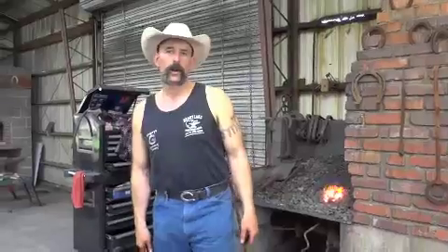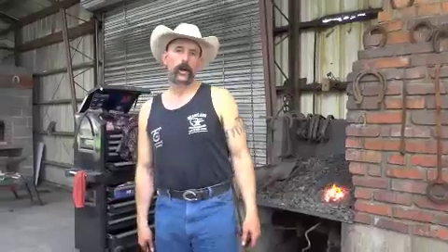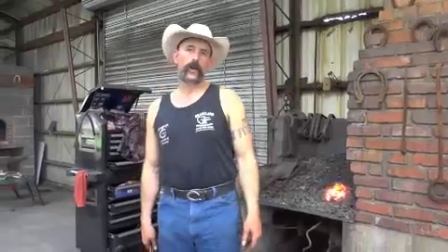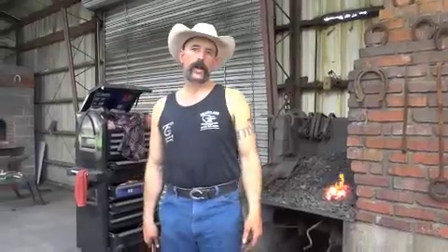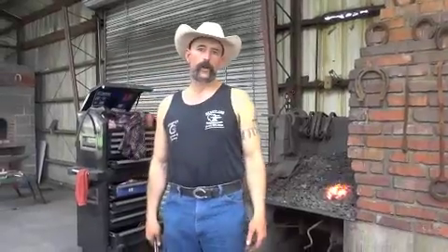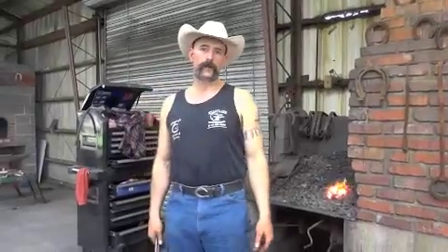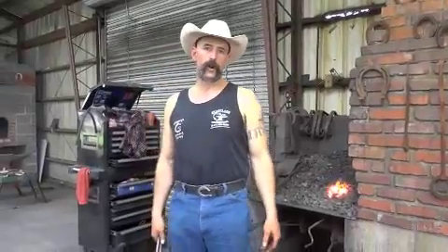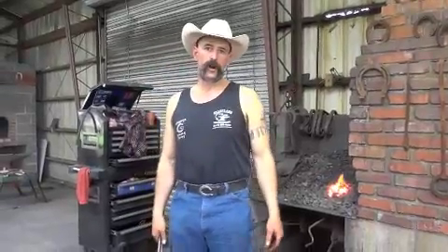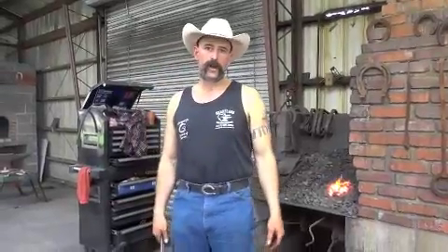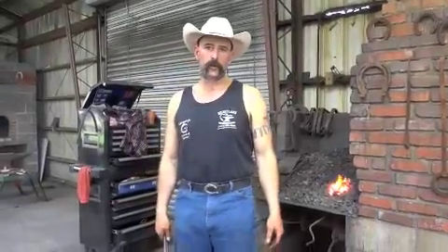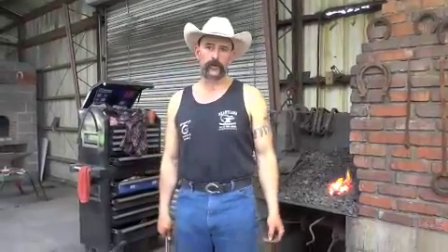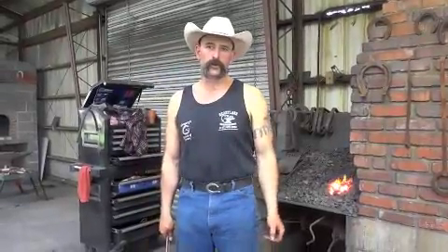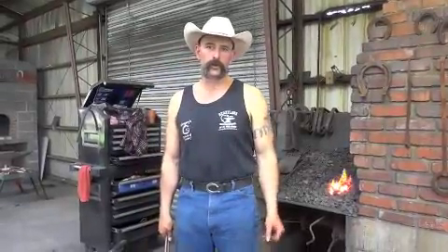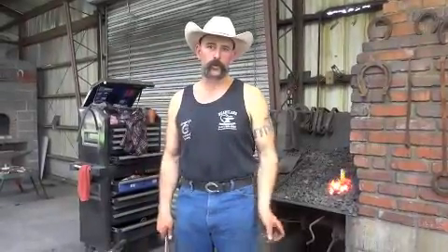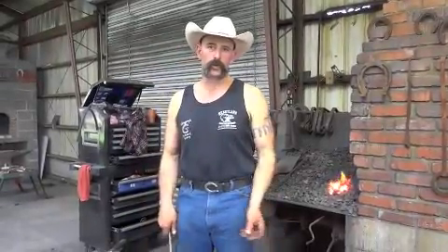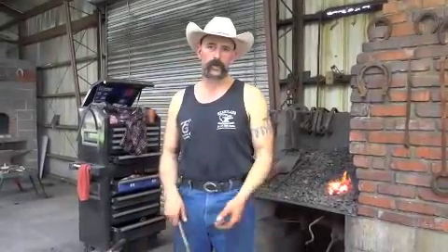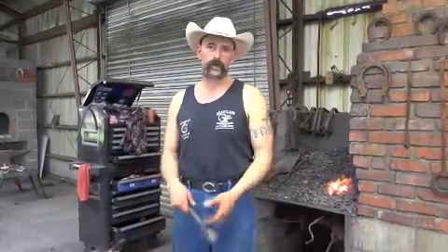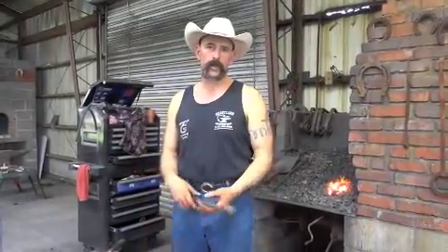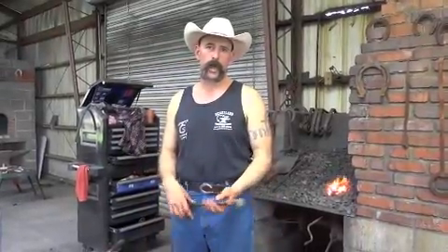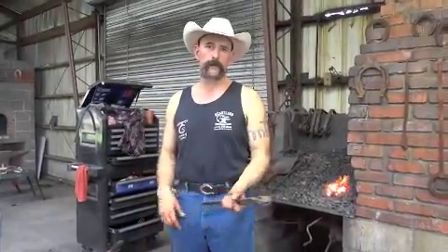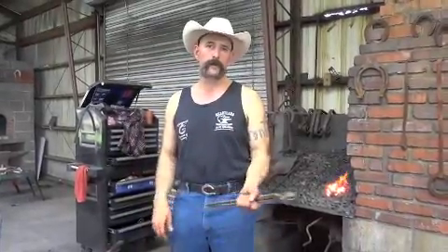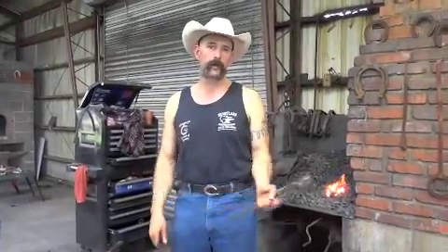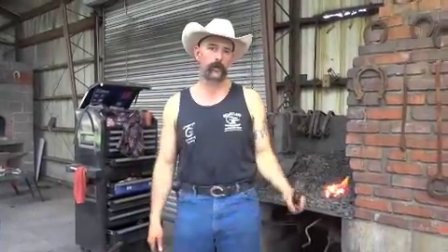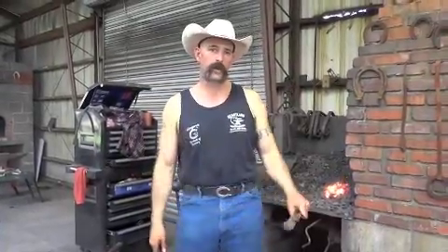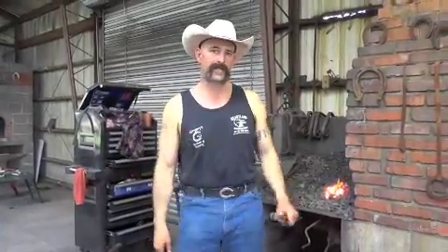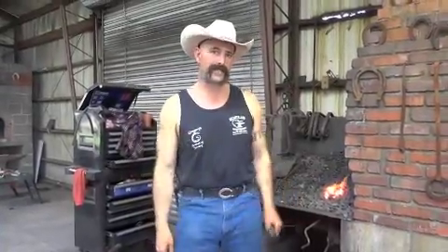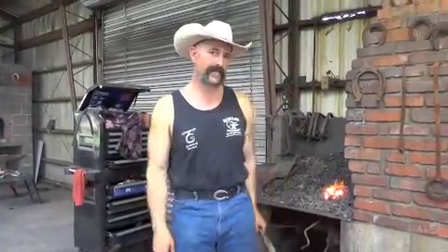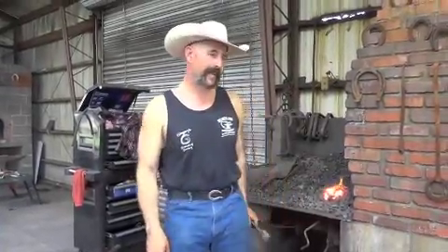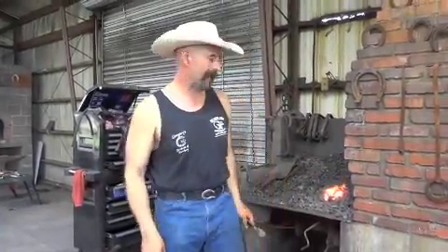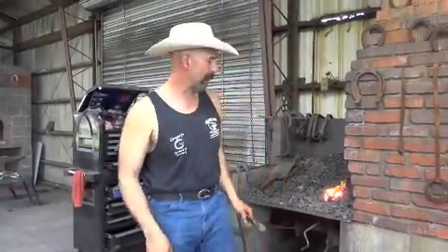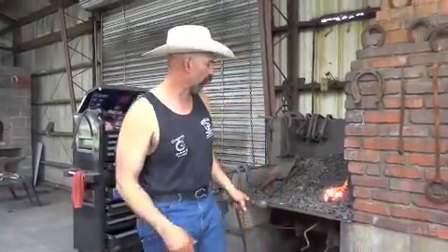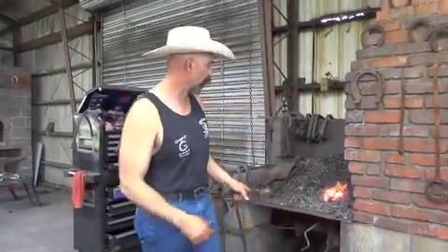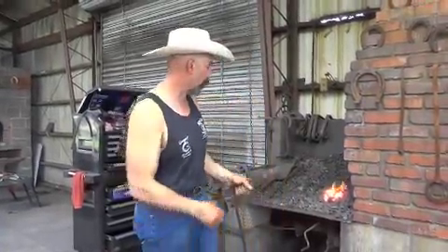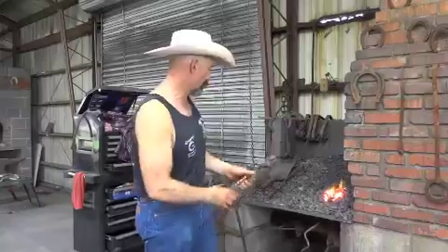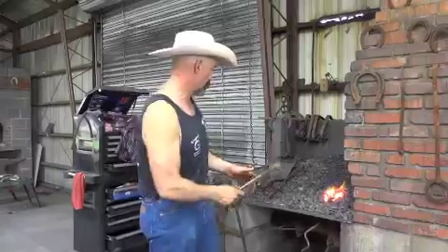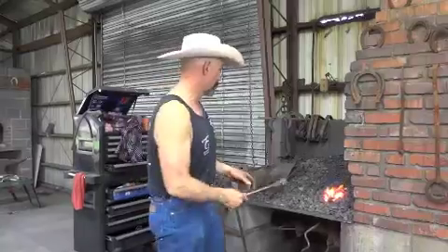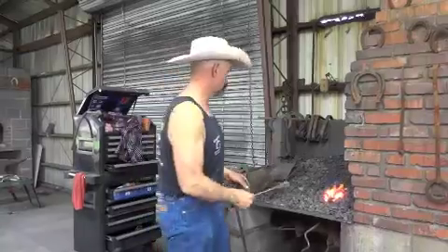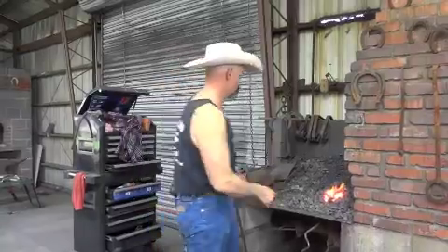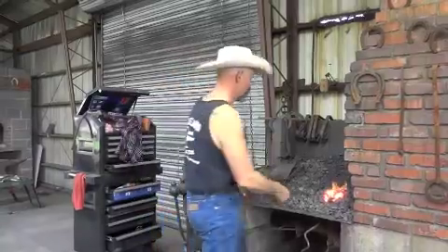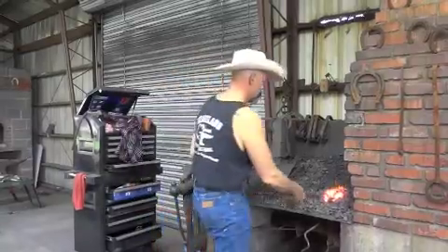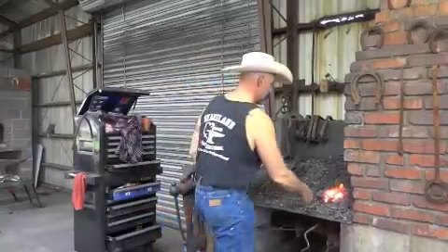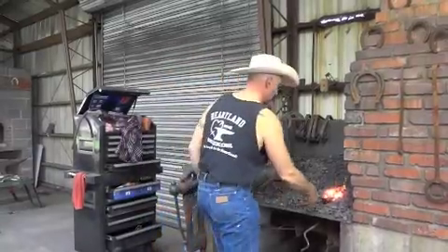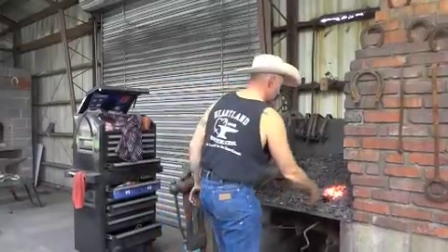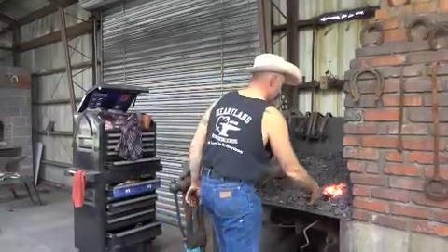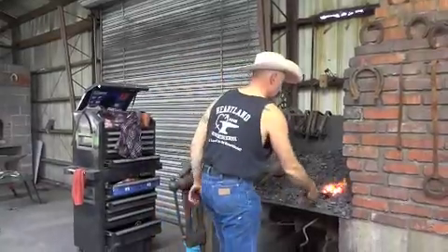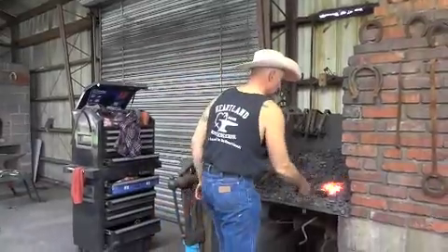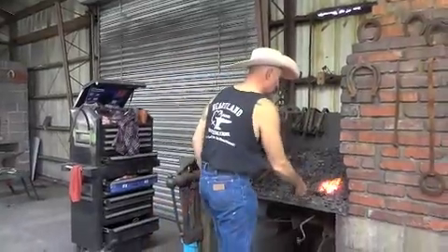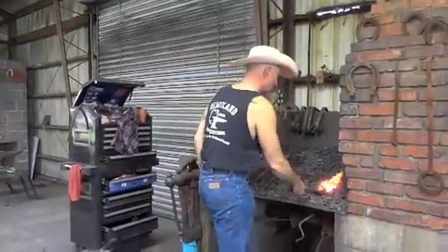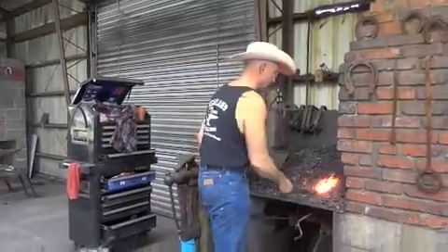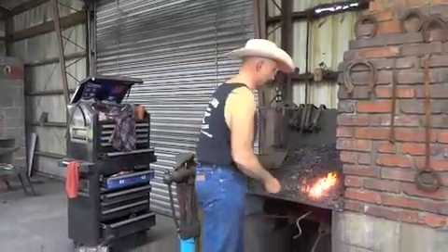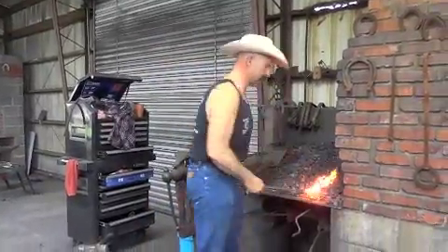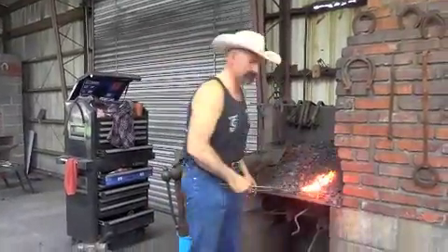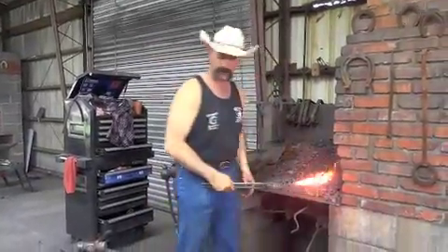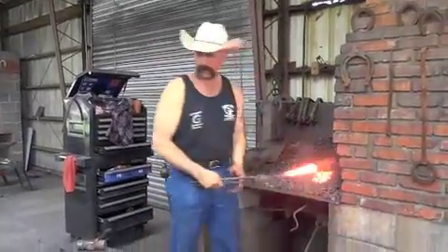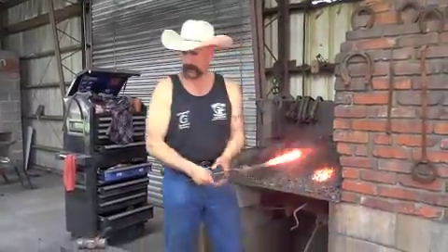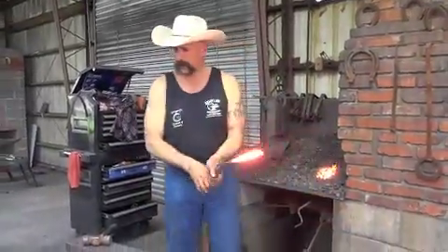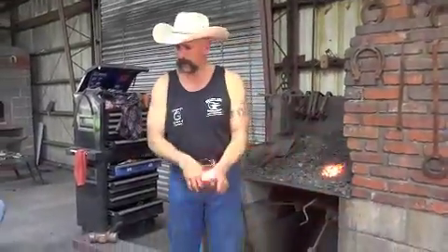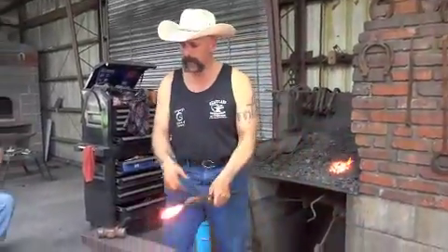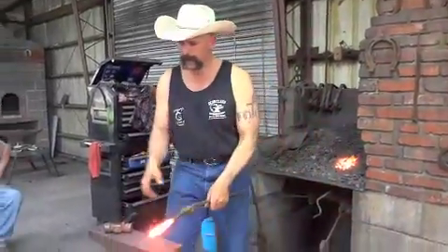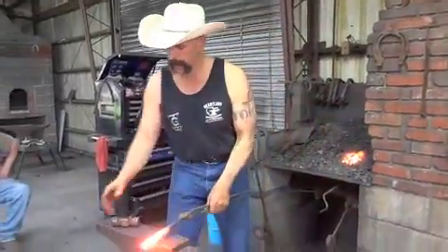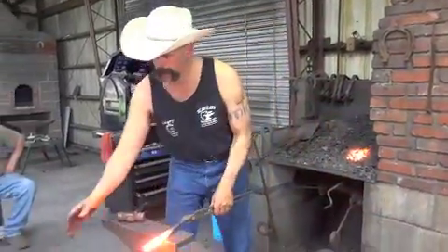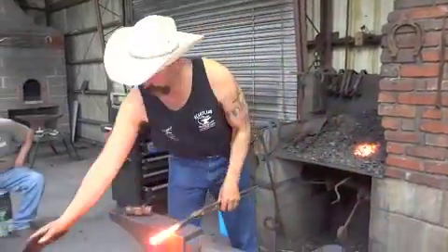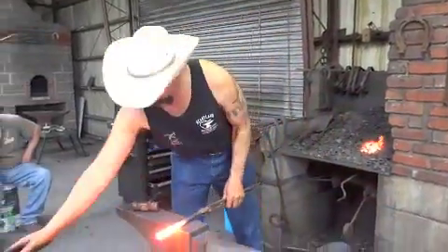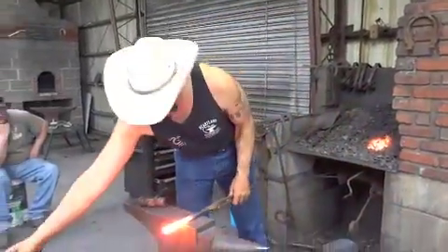Welcome to Heartland Horseshoe School. A lot of people wanted to see a heel caulk. We're going to put a heel caulk on a piece of 3/8 x 3/4.